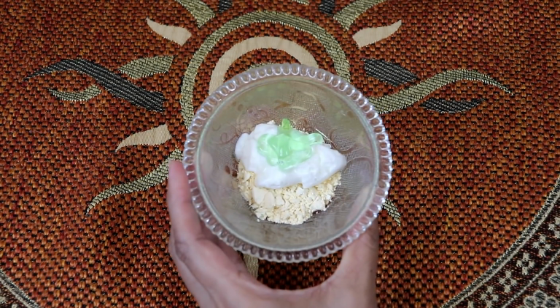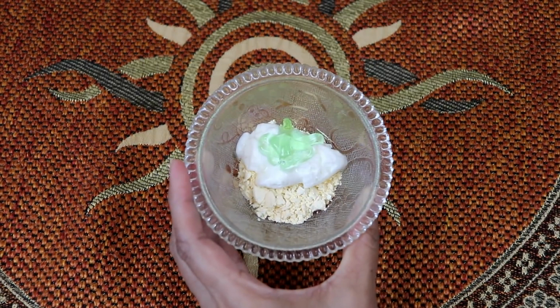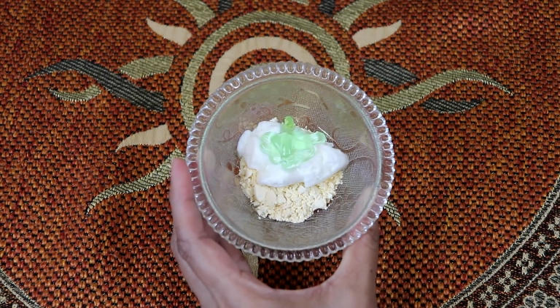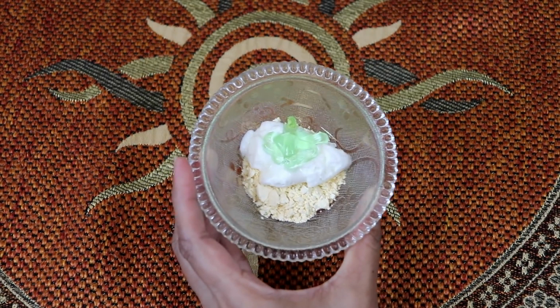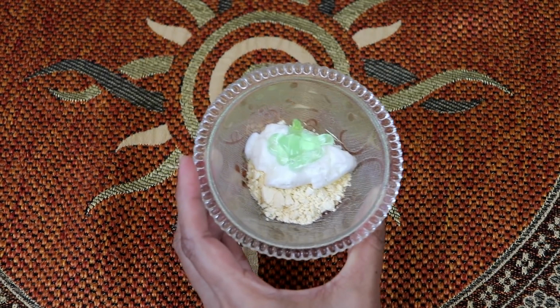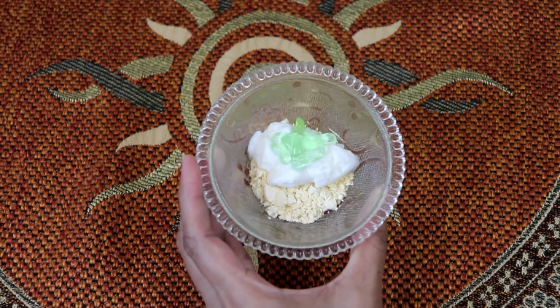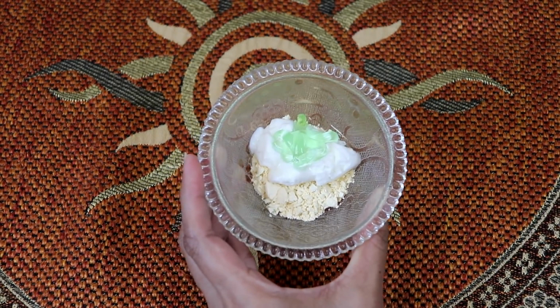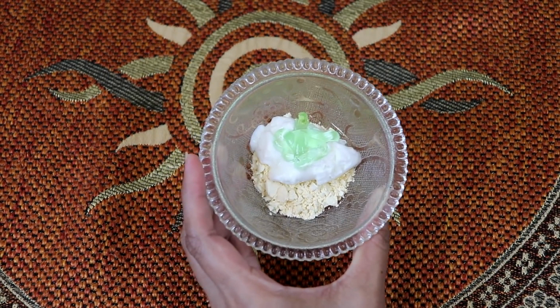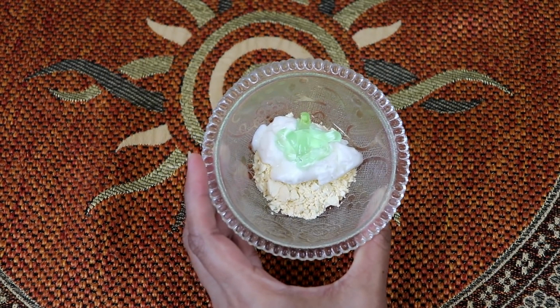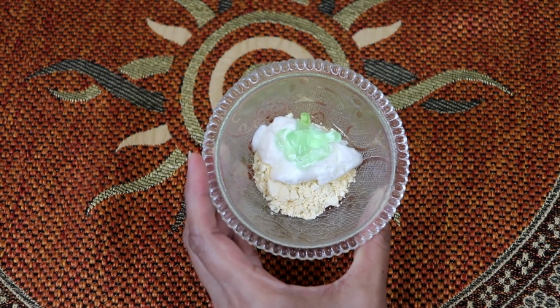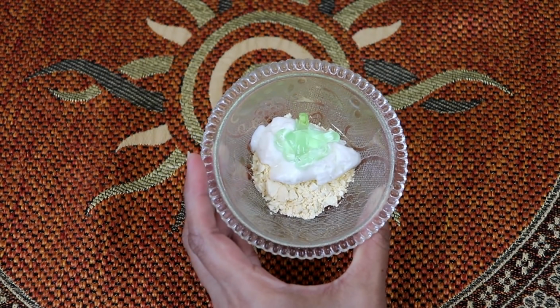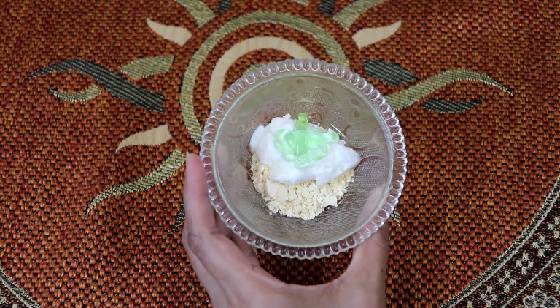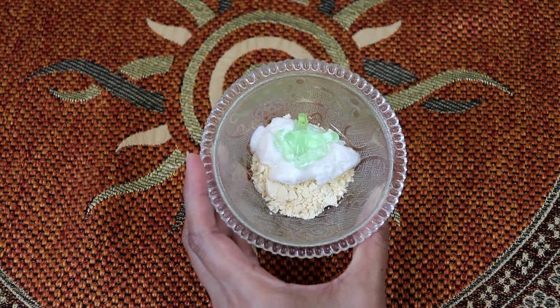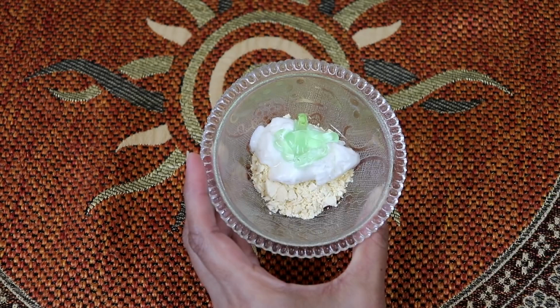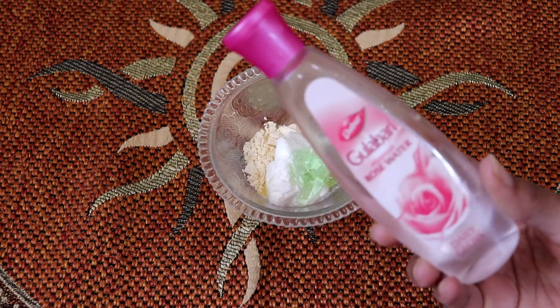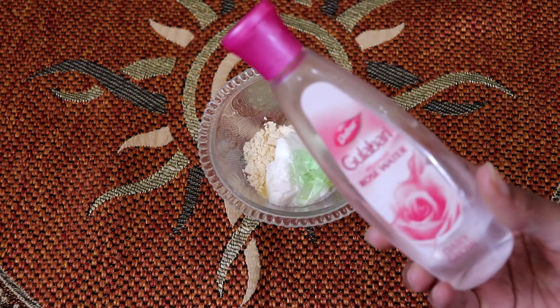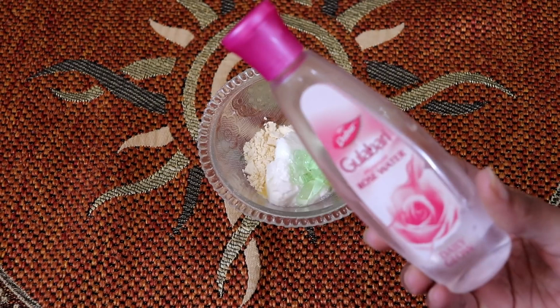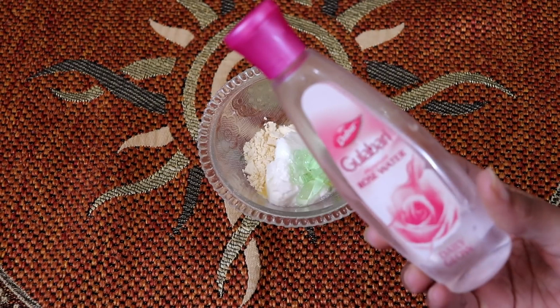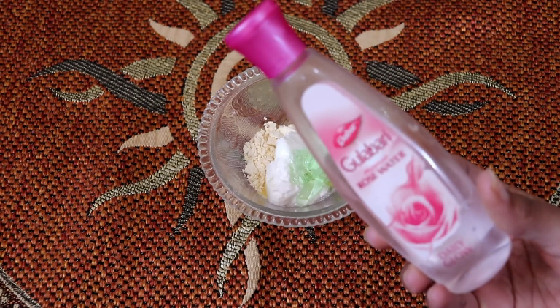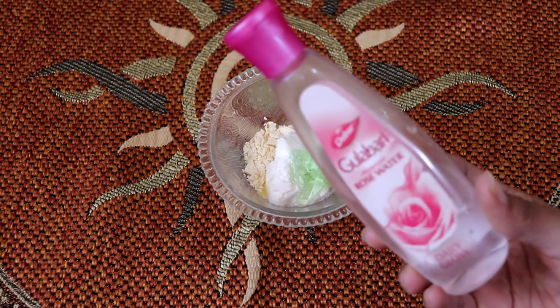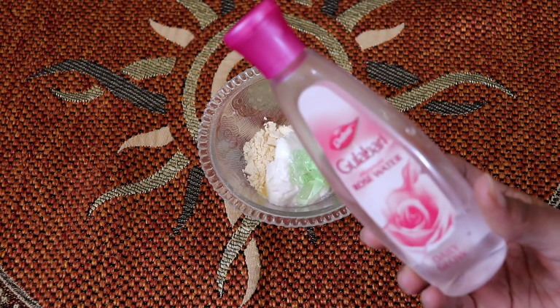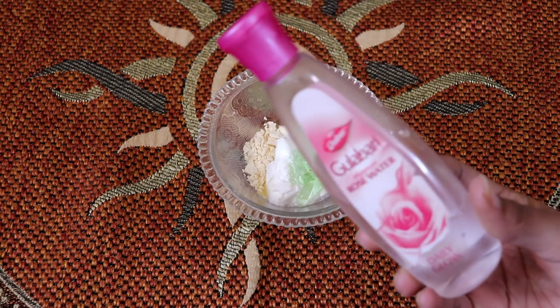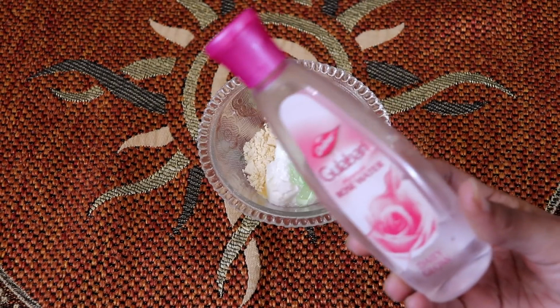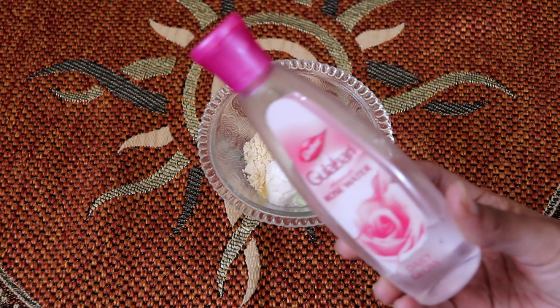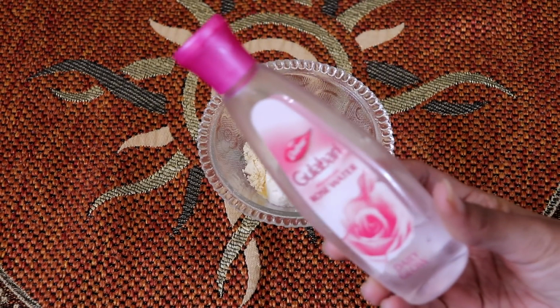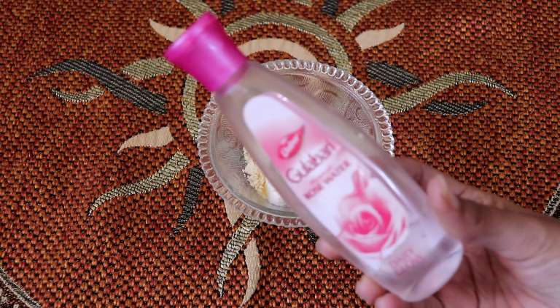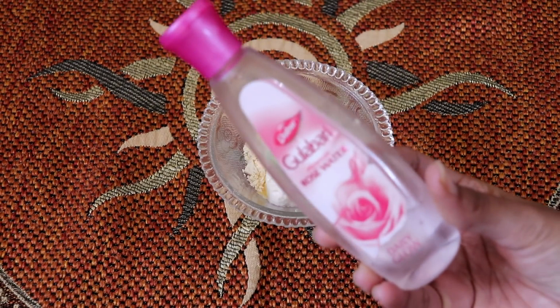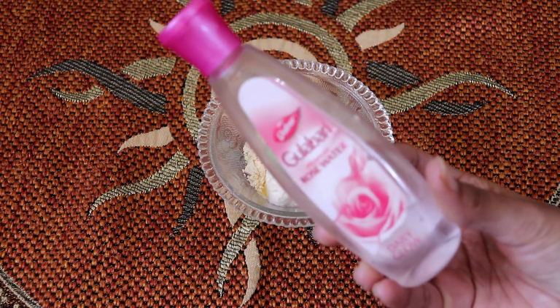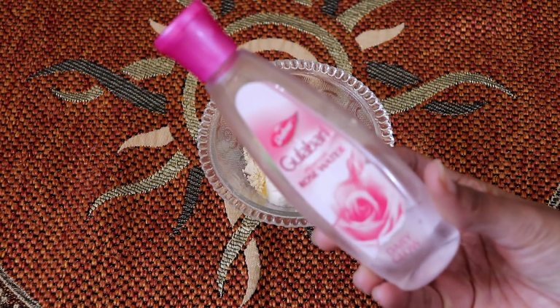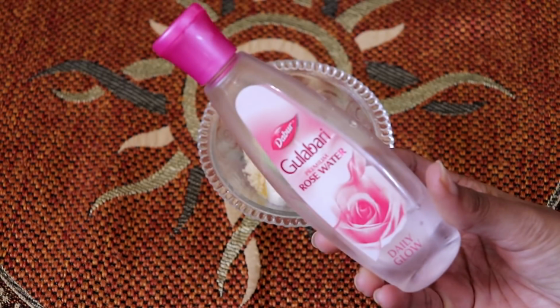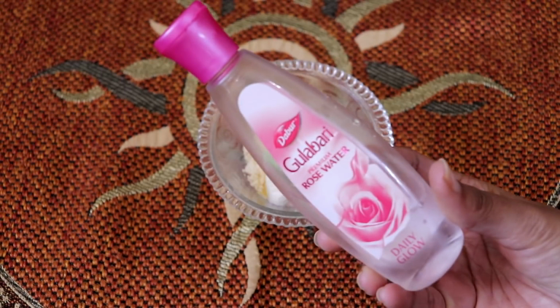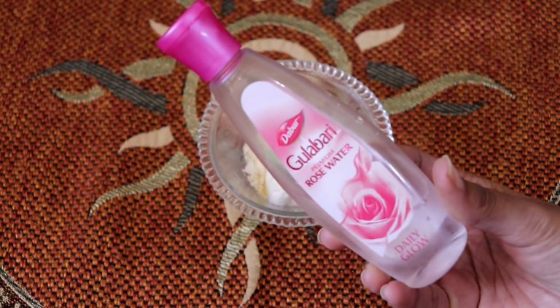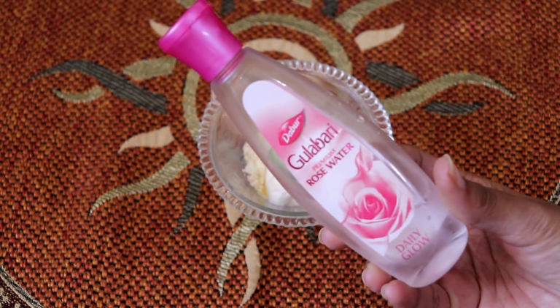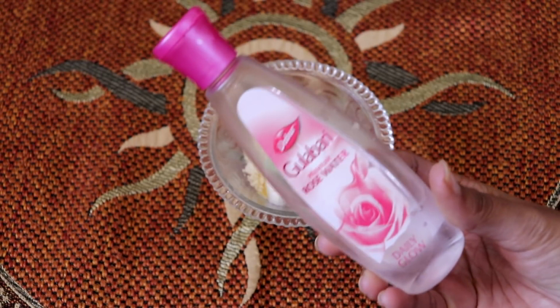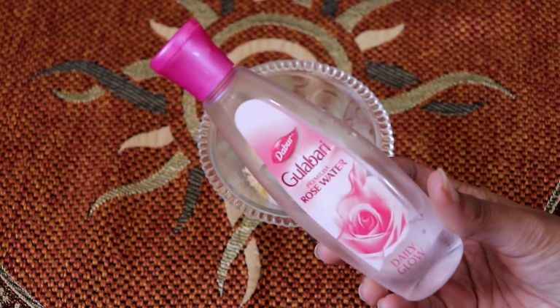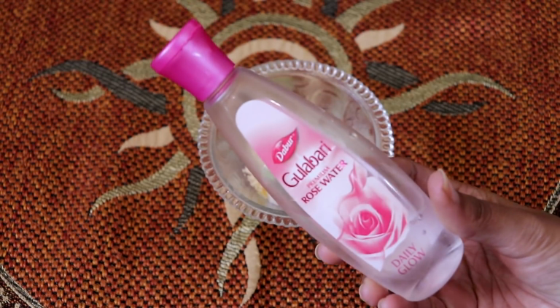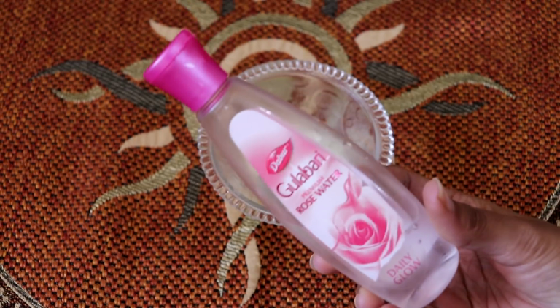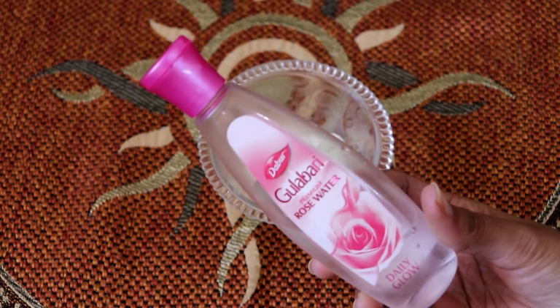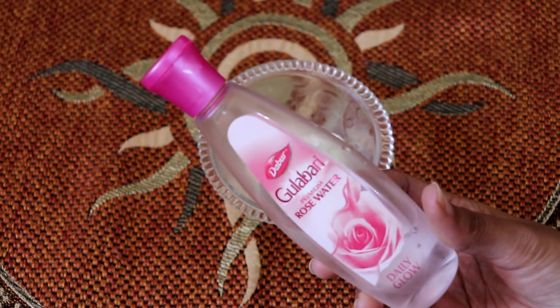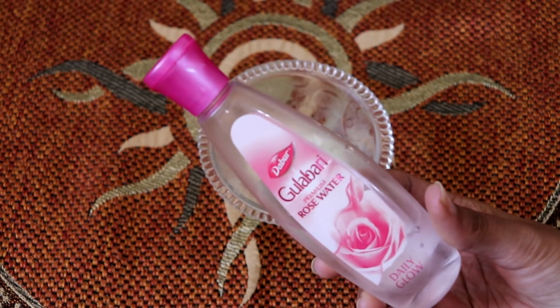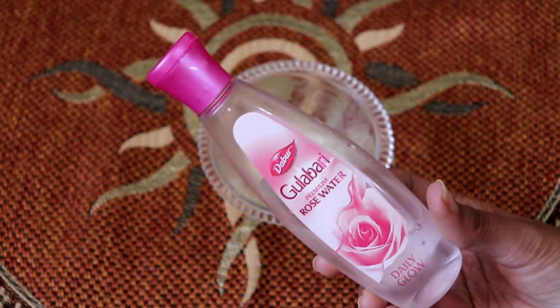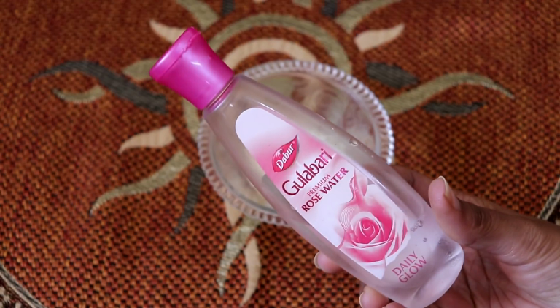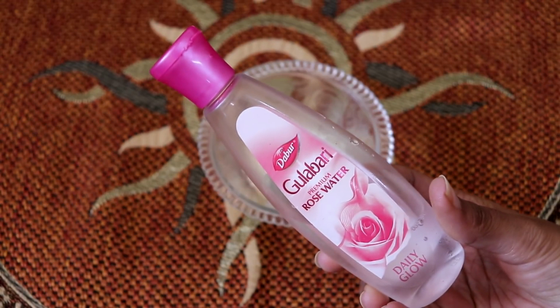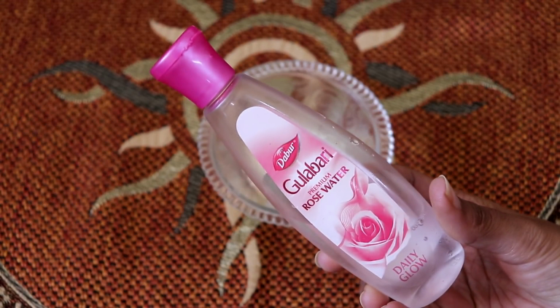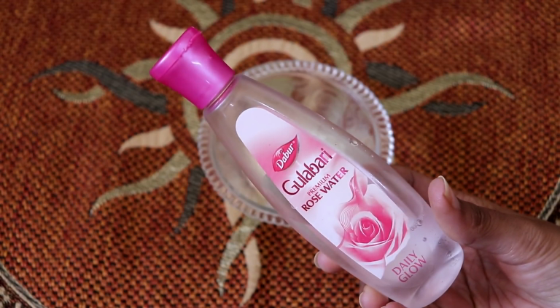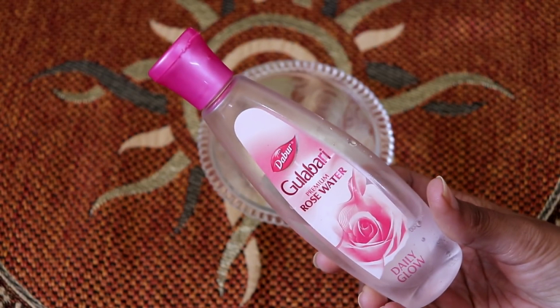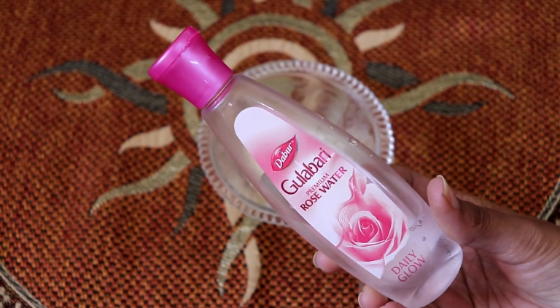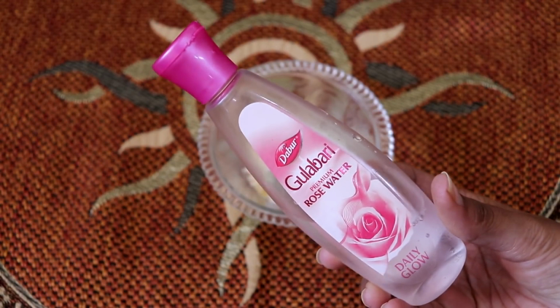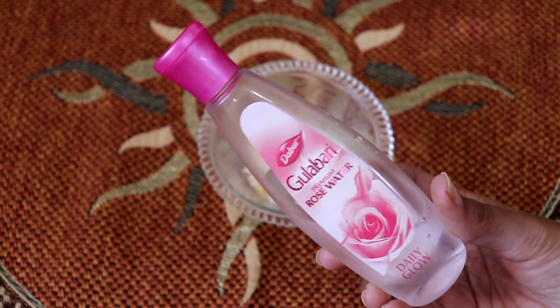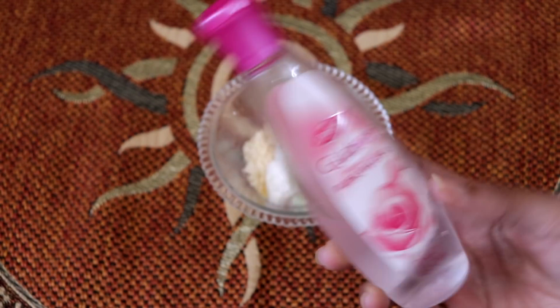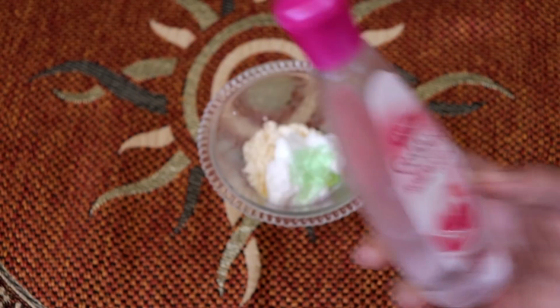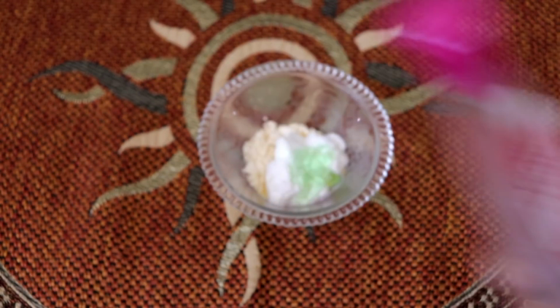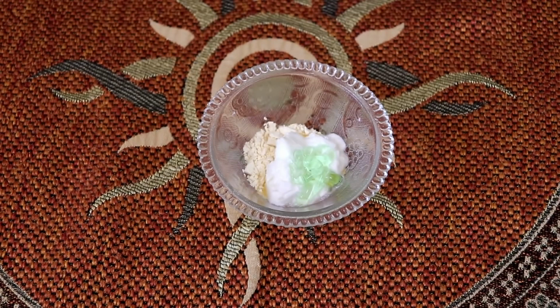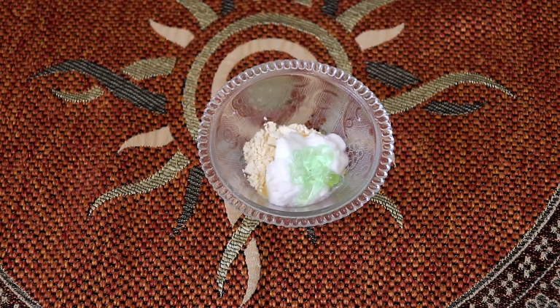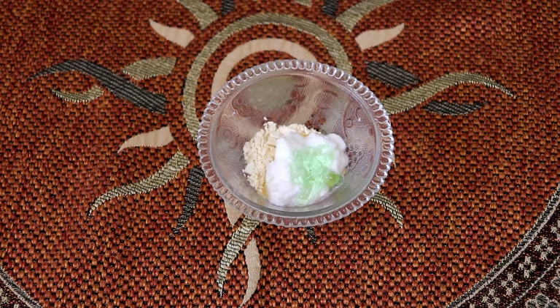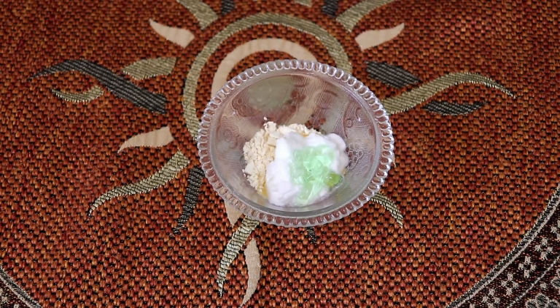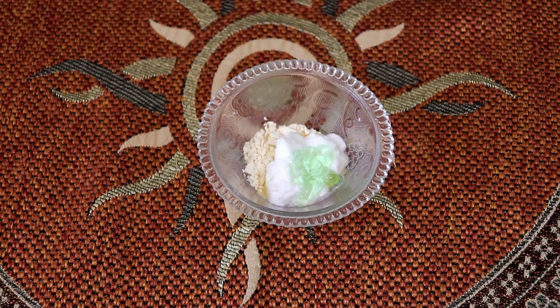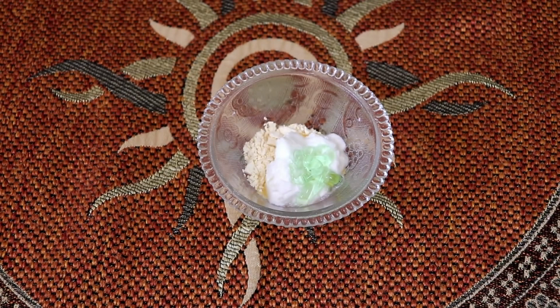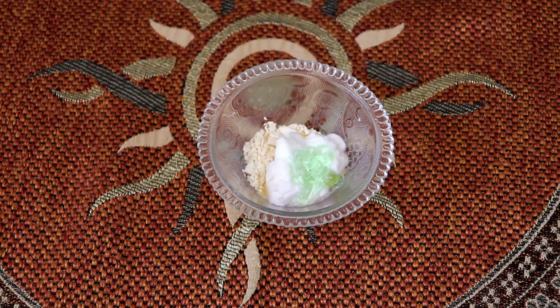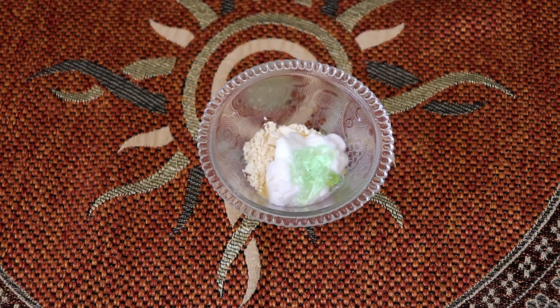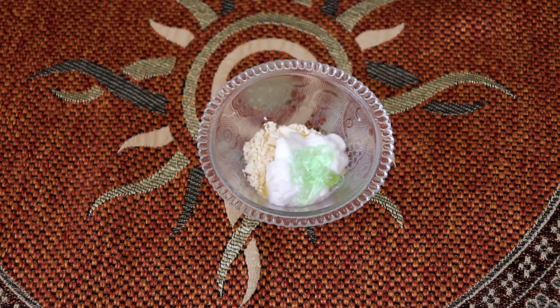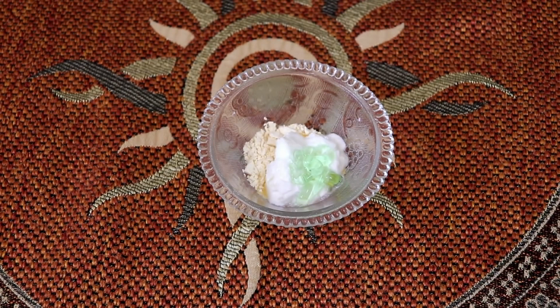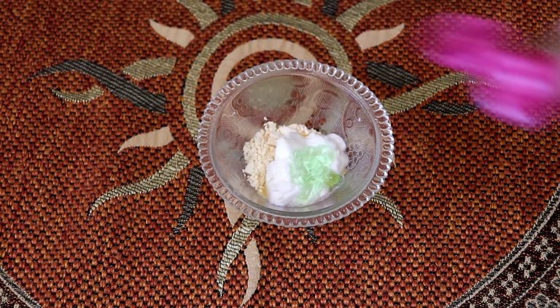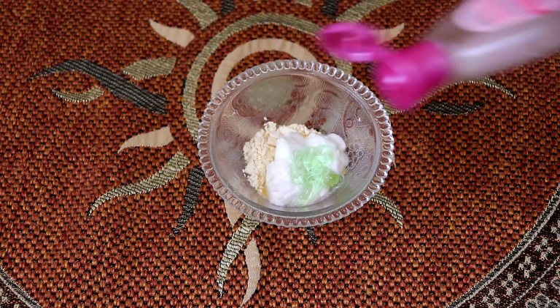If you don't want to use honey, you can skip it. I have already used it so I won't be adding more.